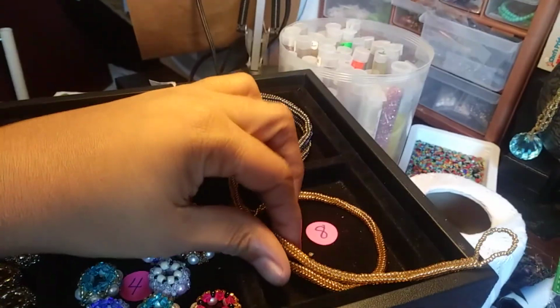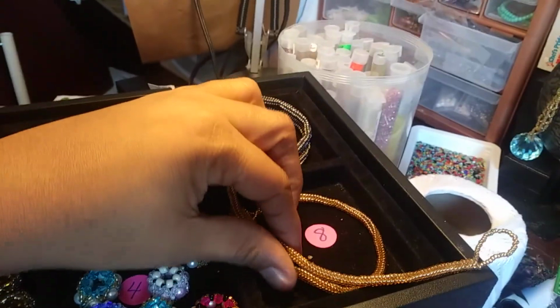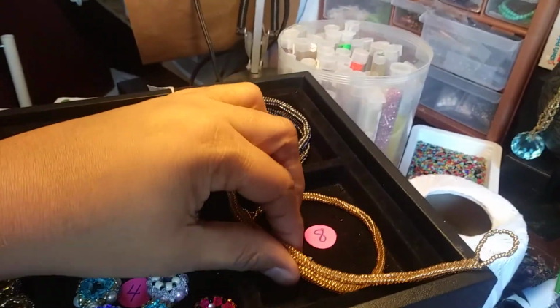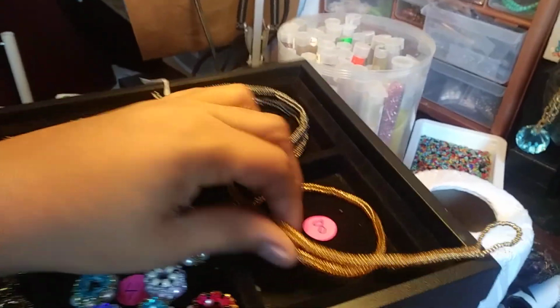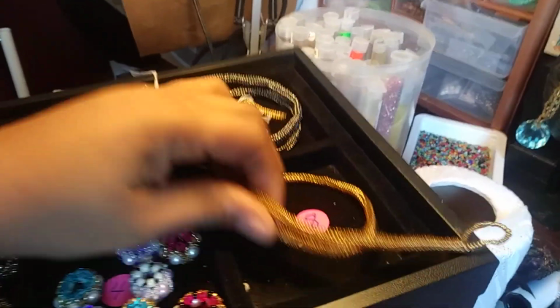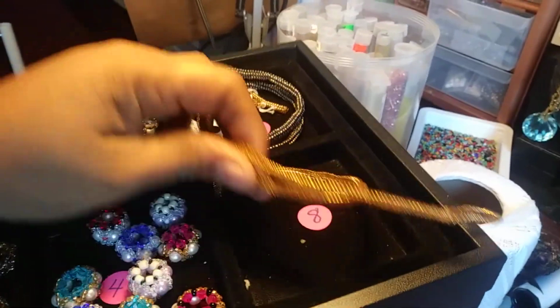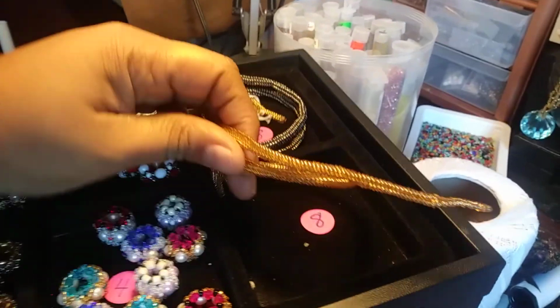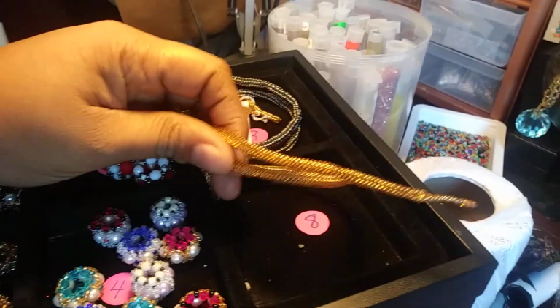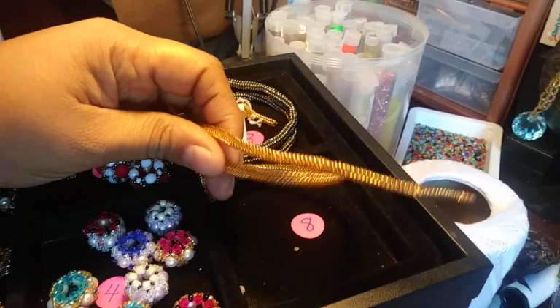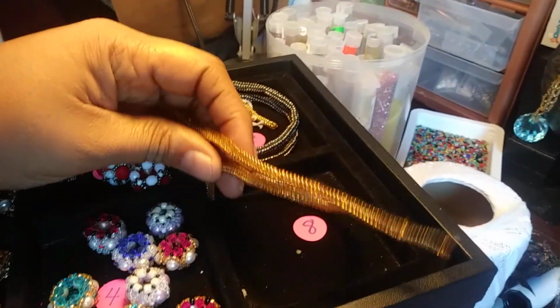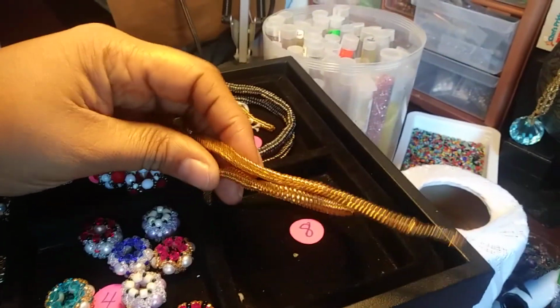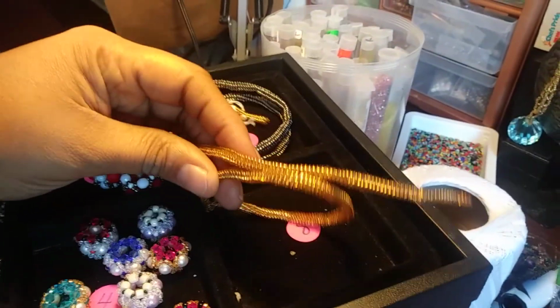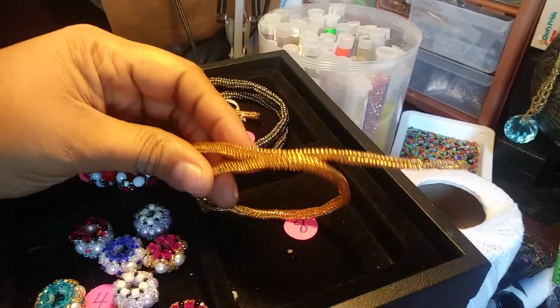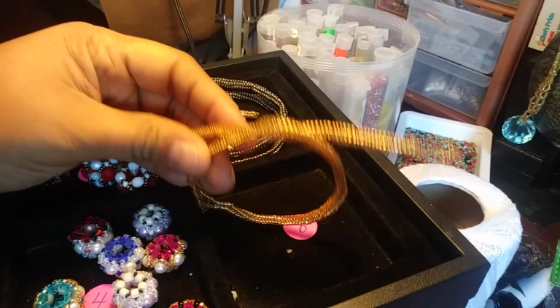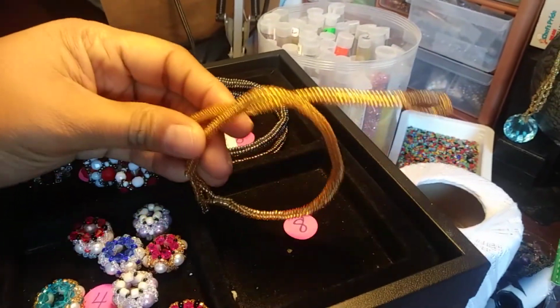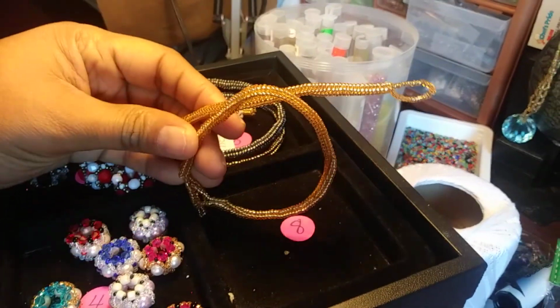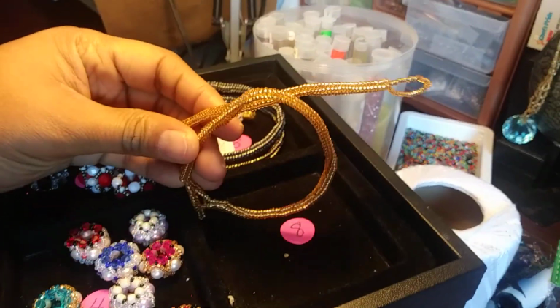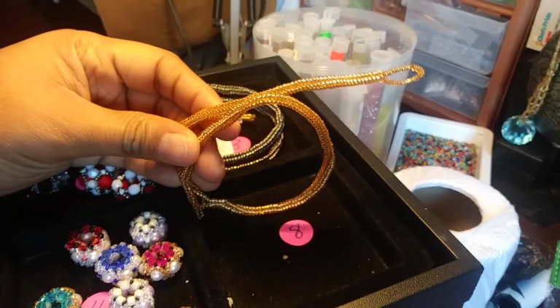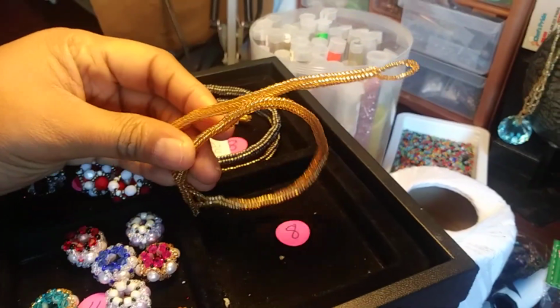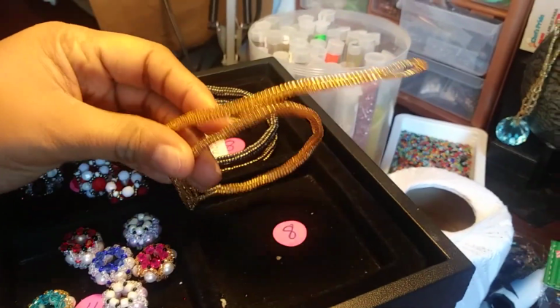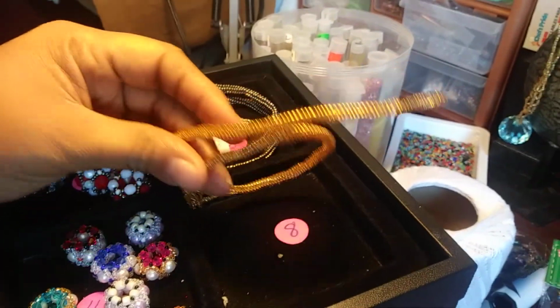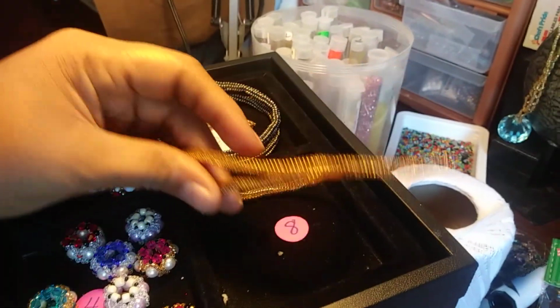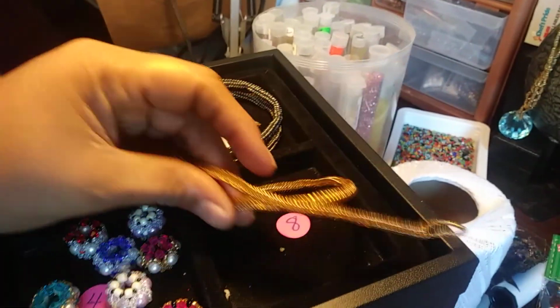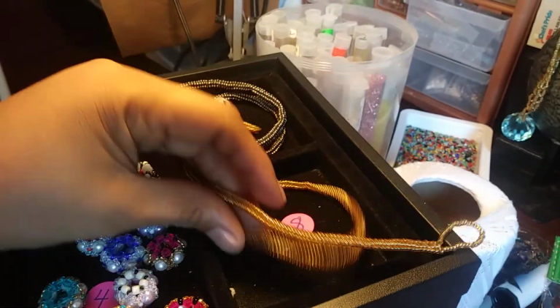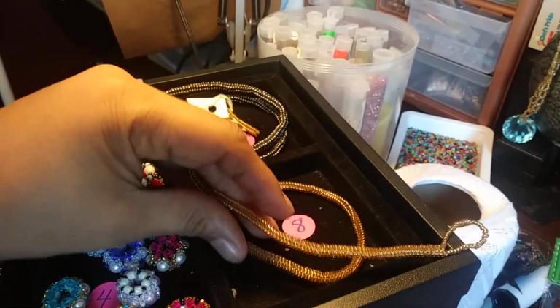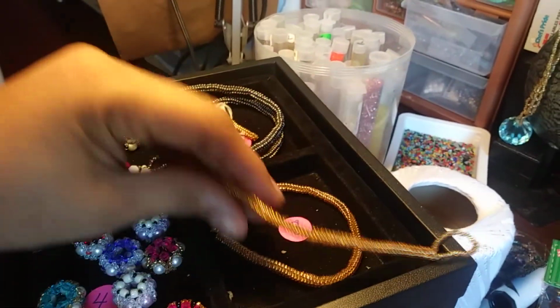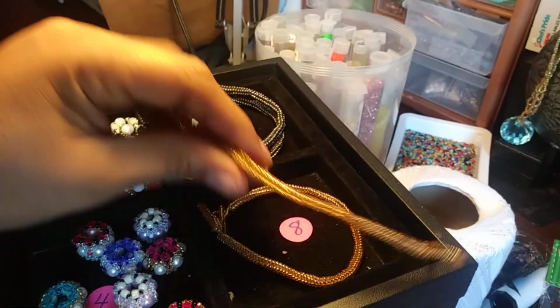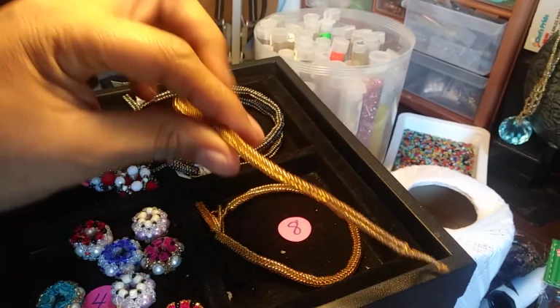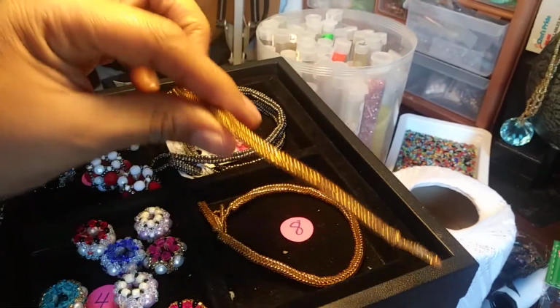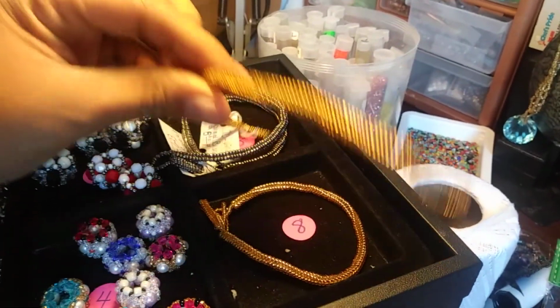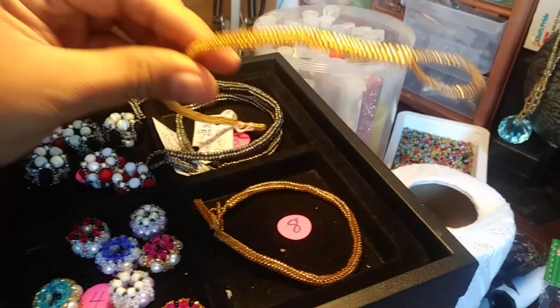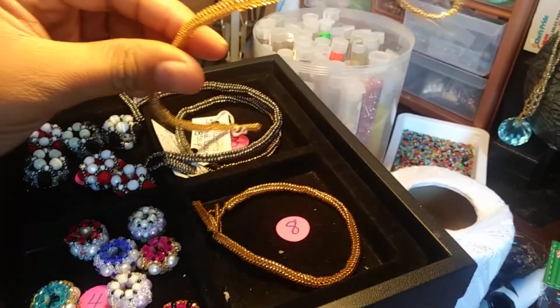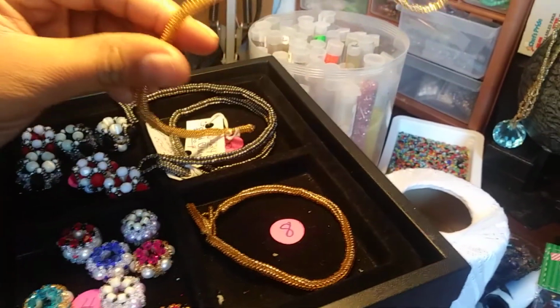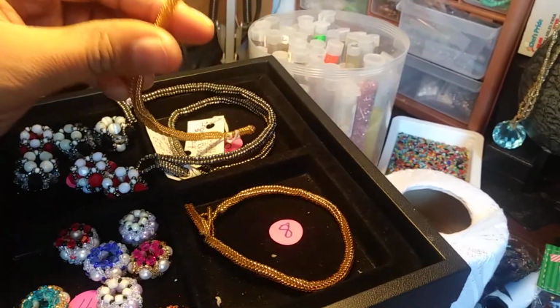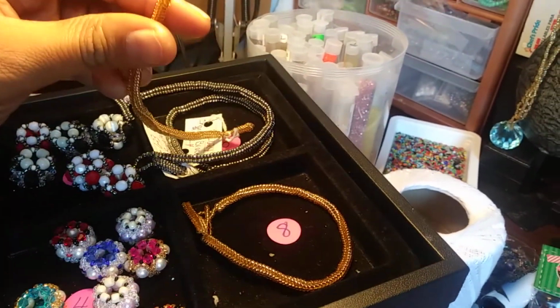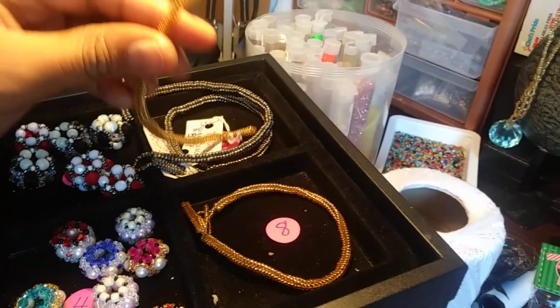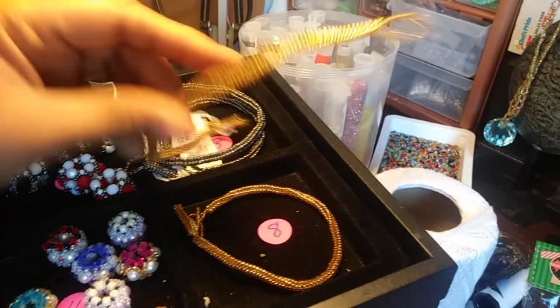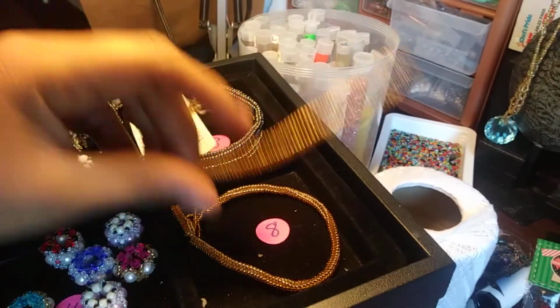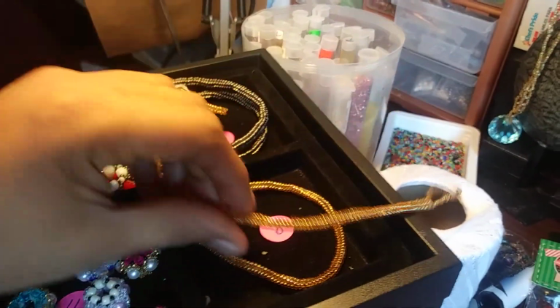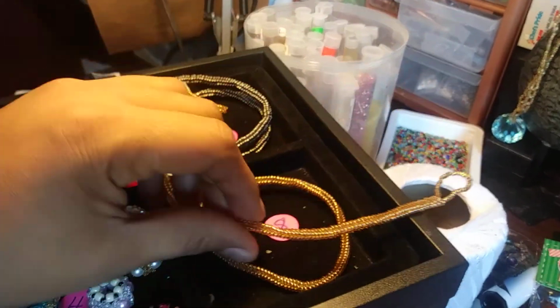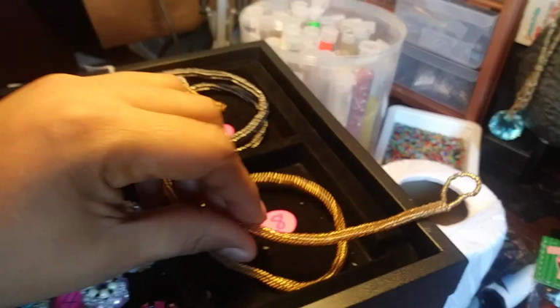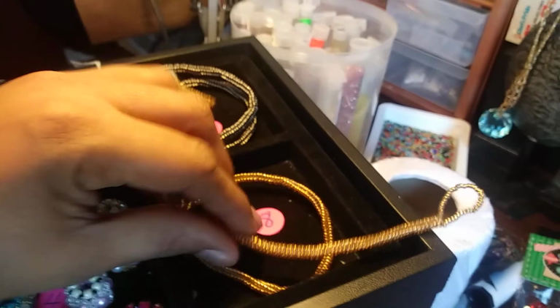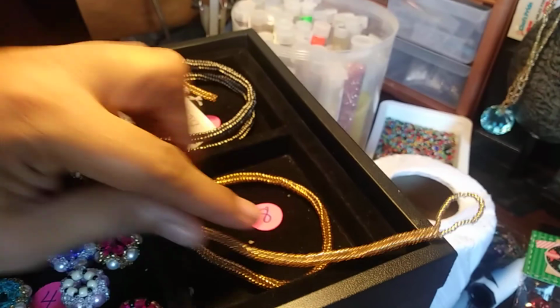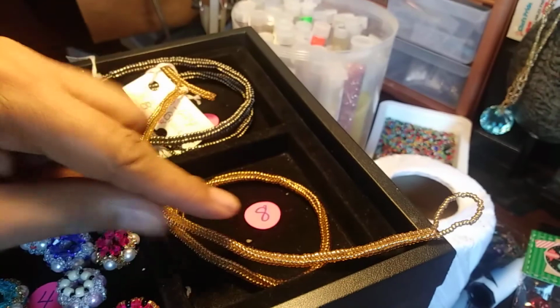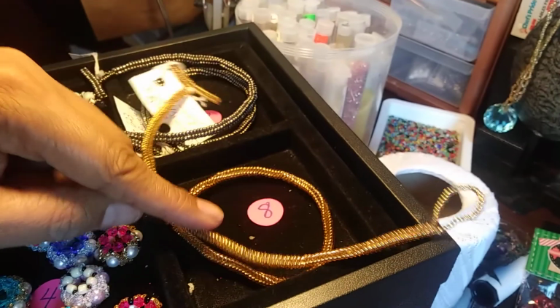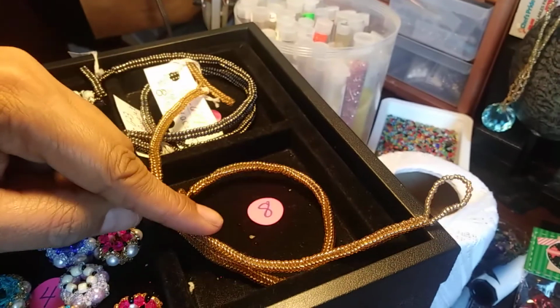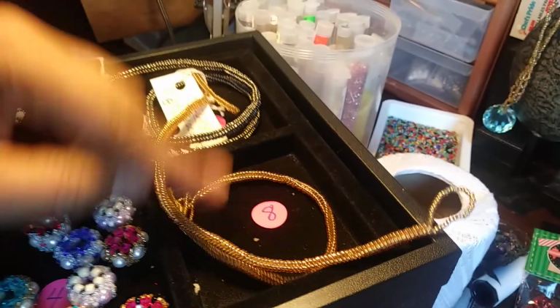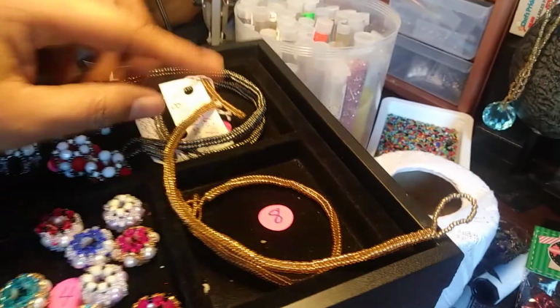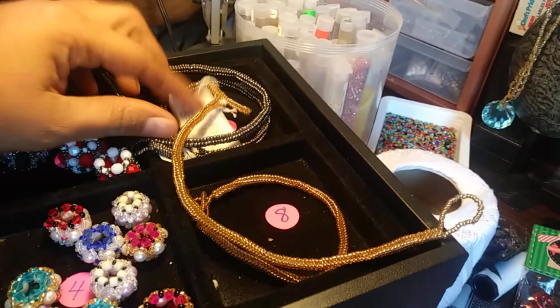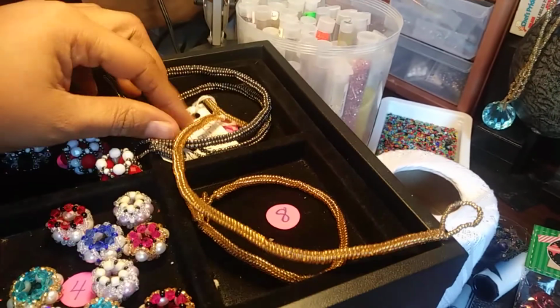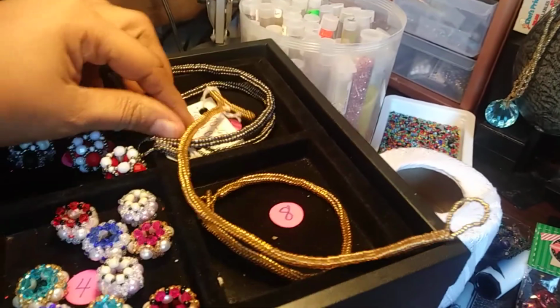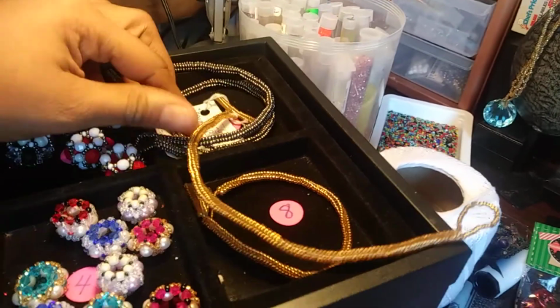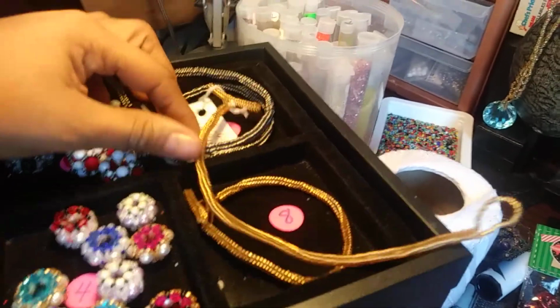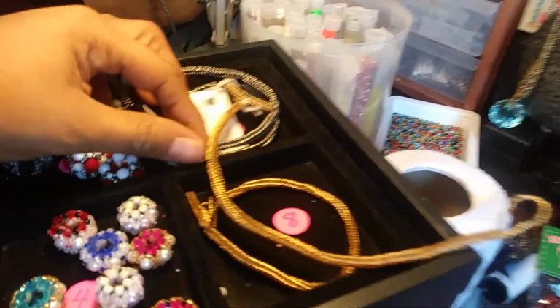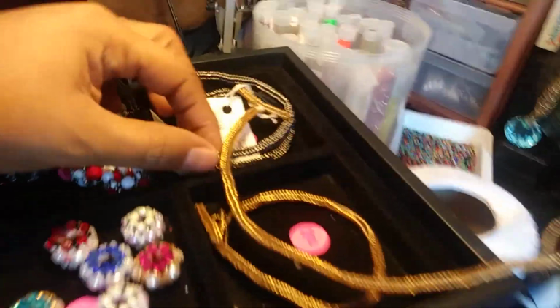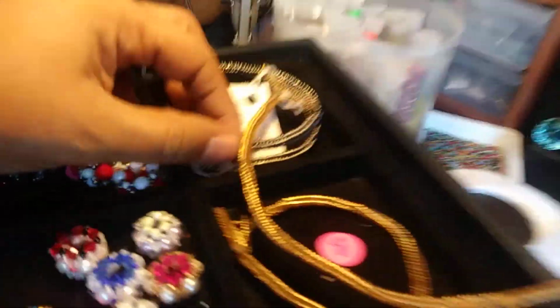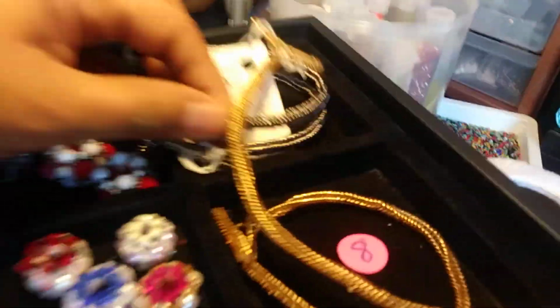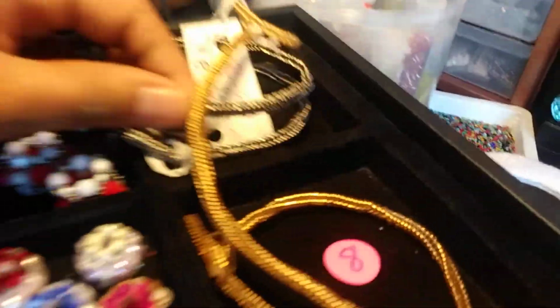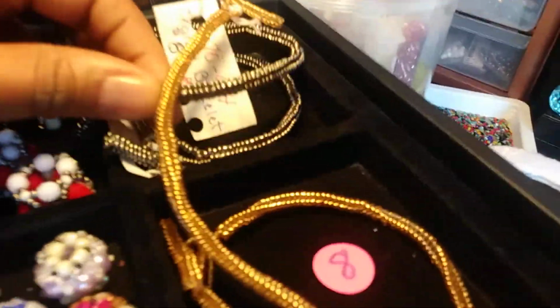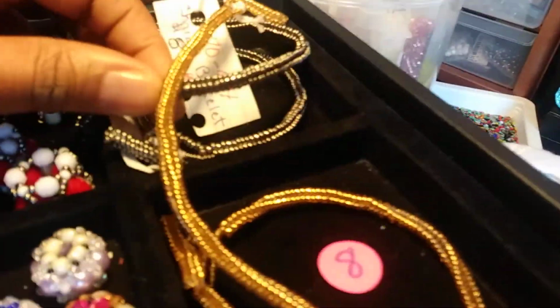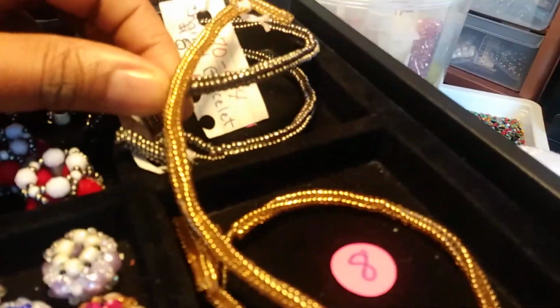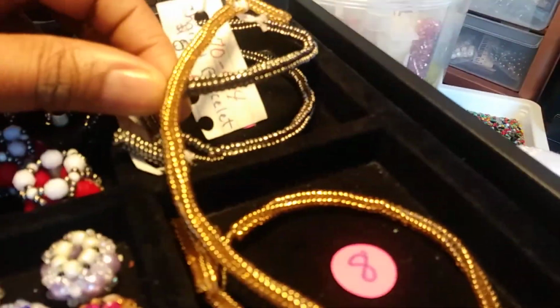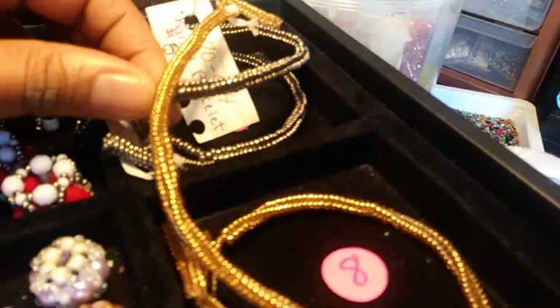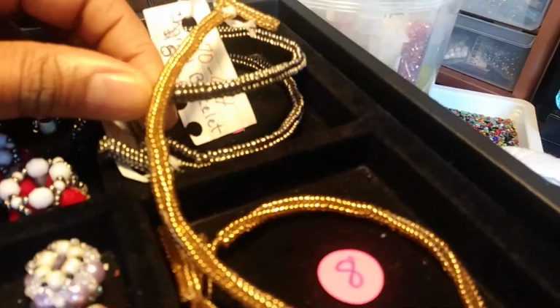So I have them. This is a herringbone stitch, and I have it in gold, and I have it in silver.